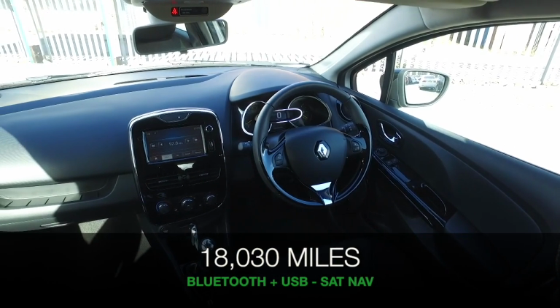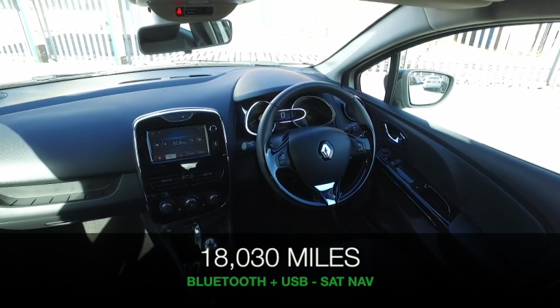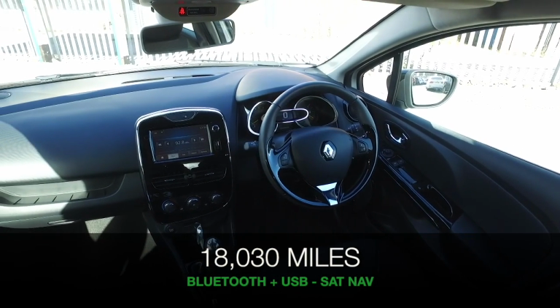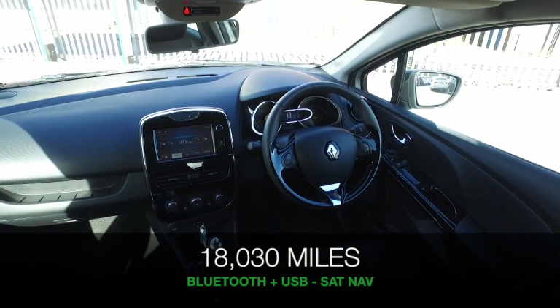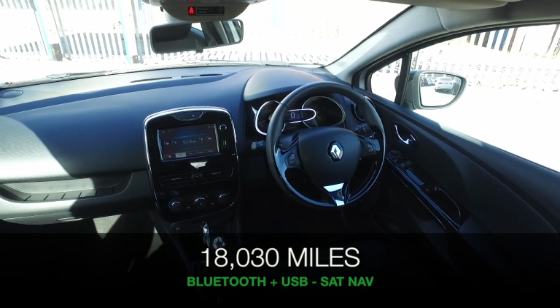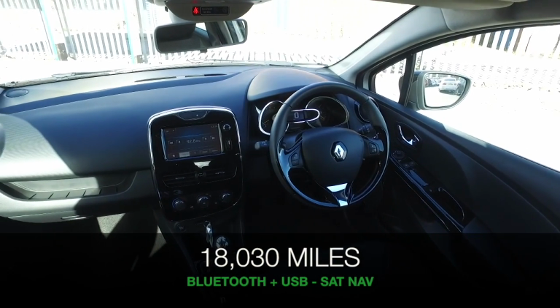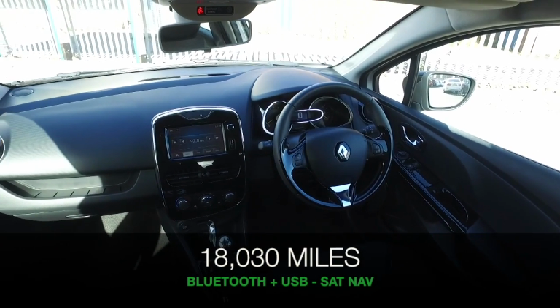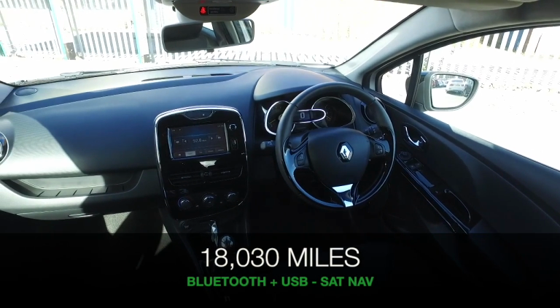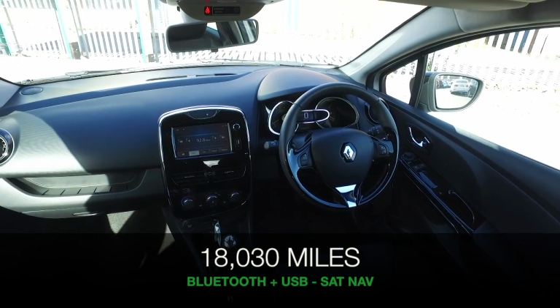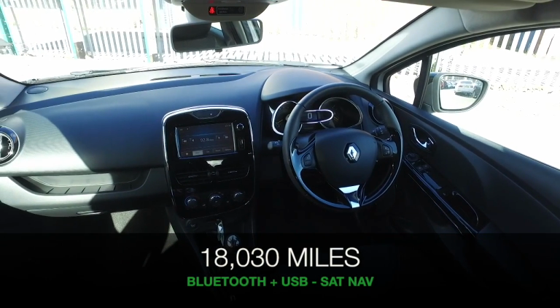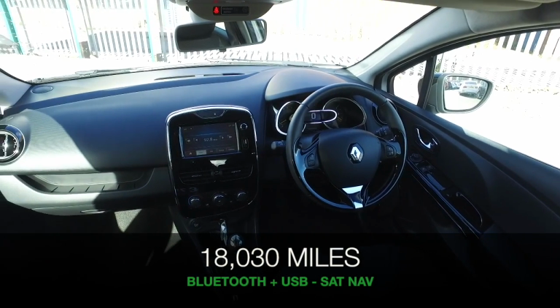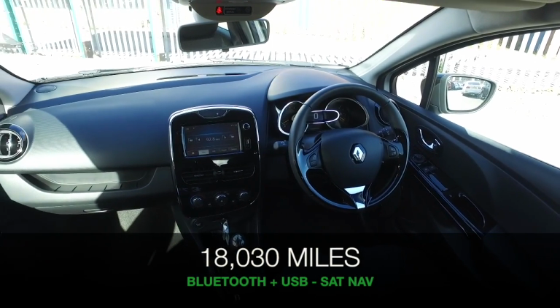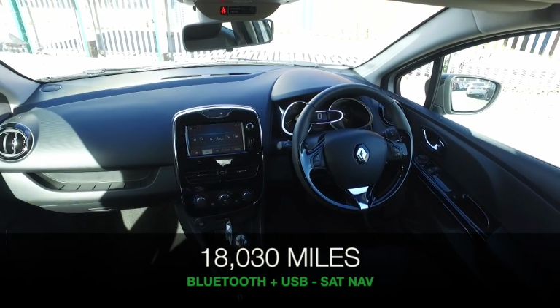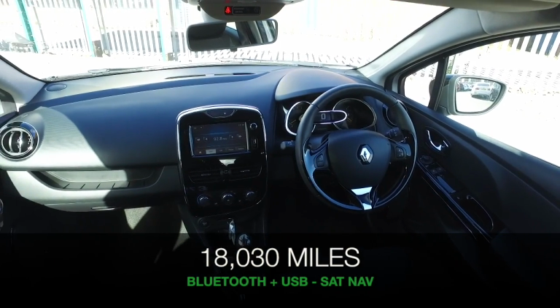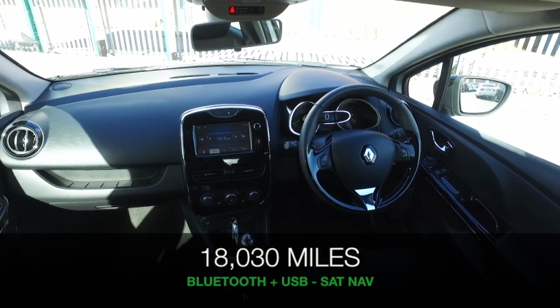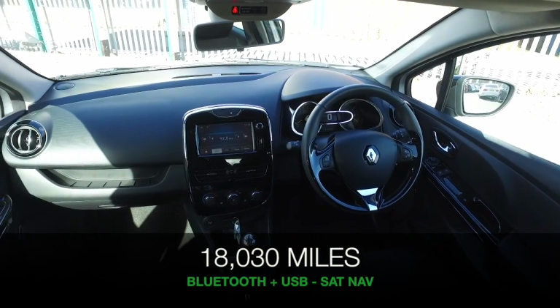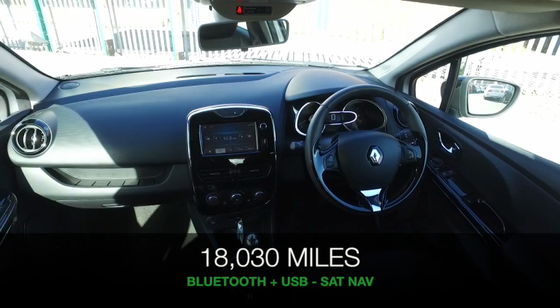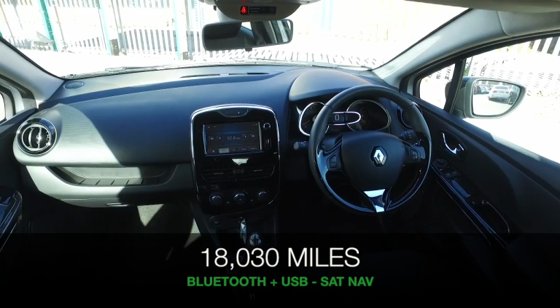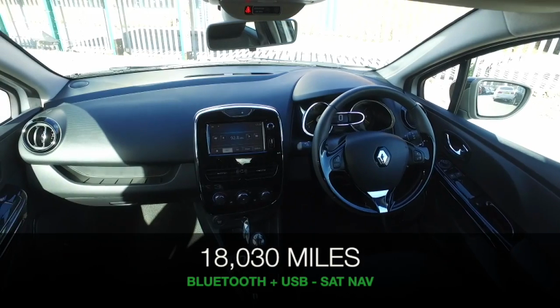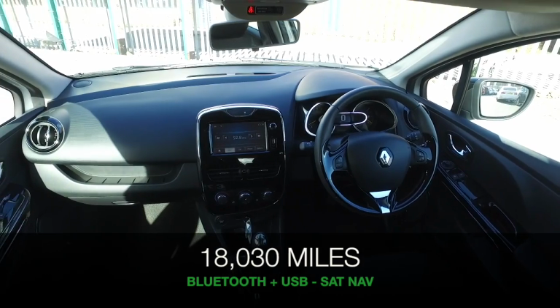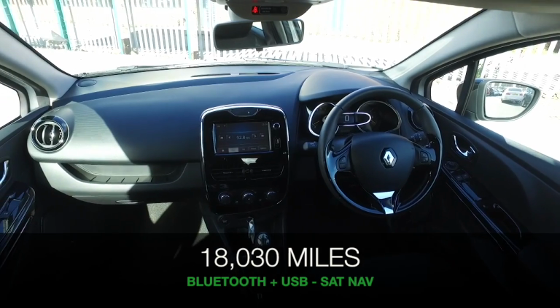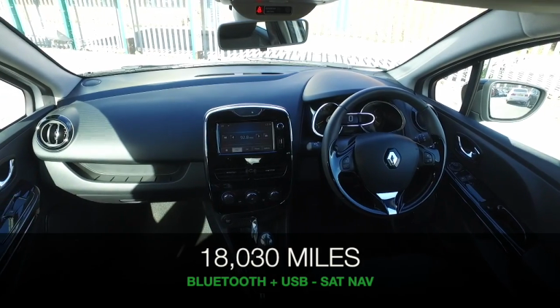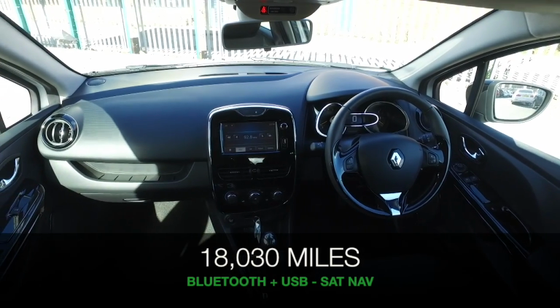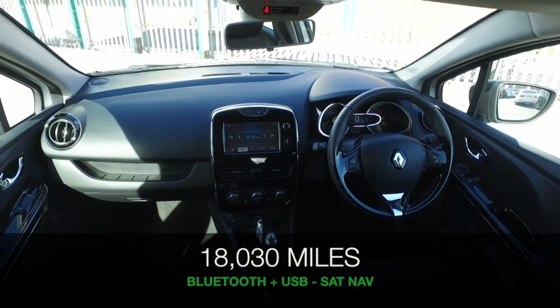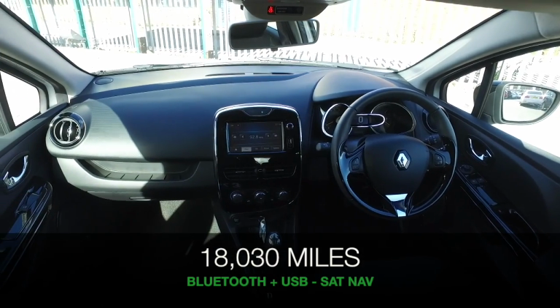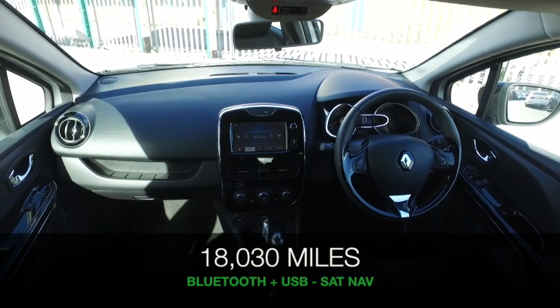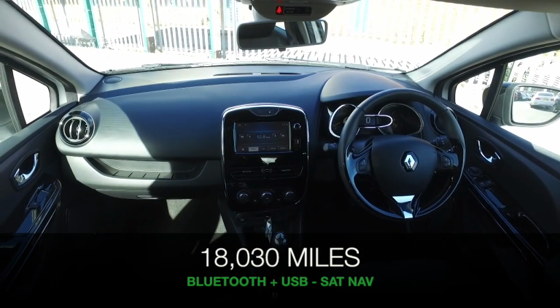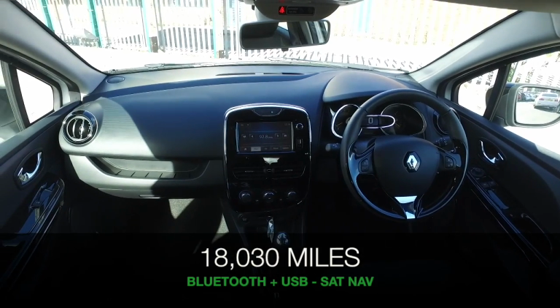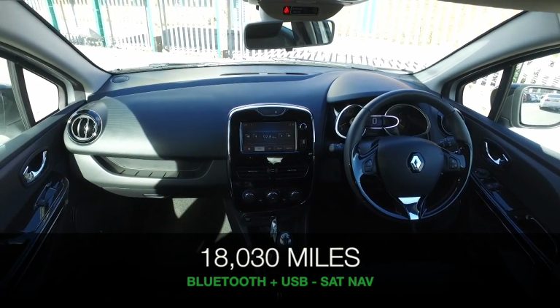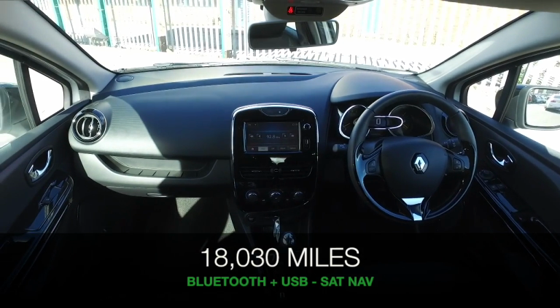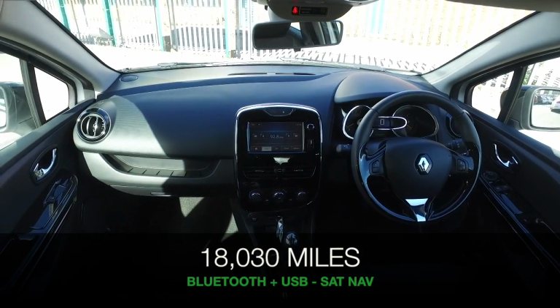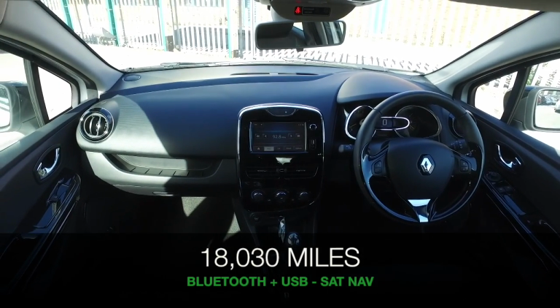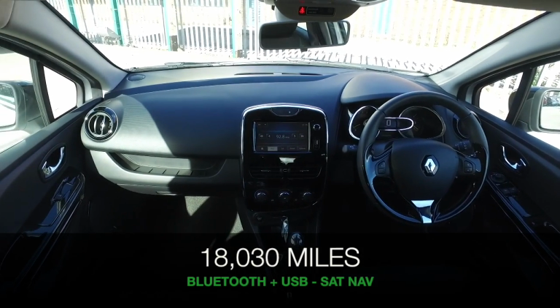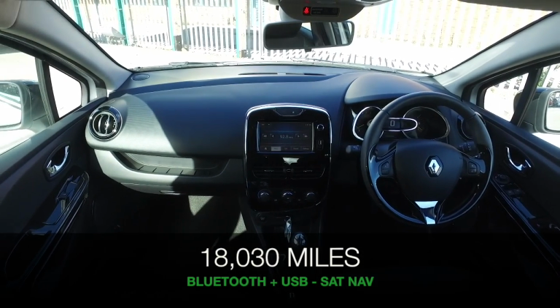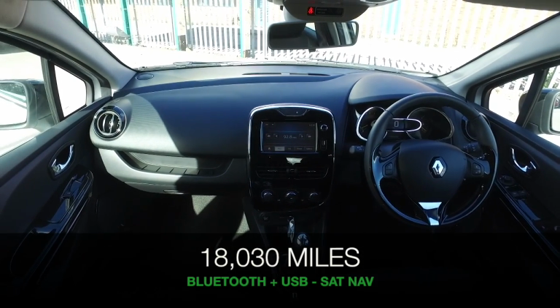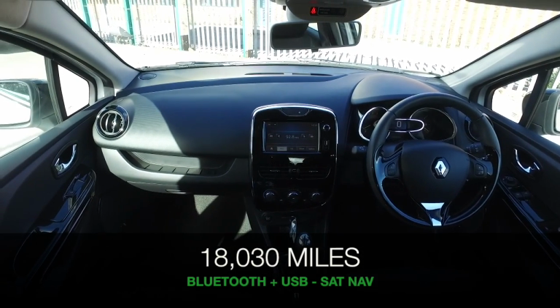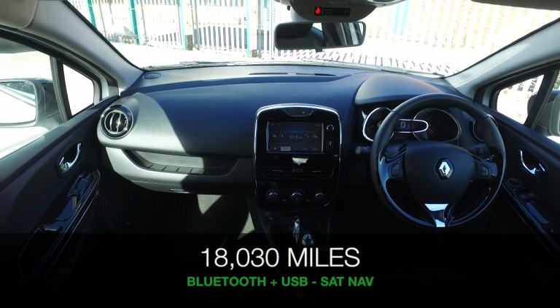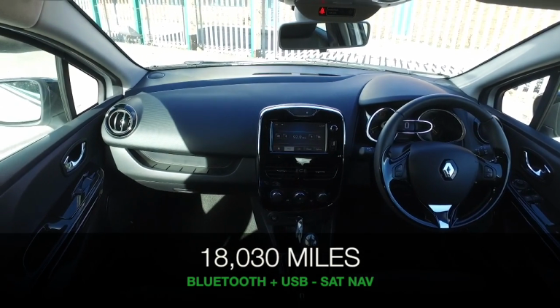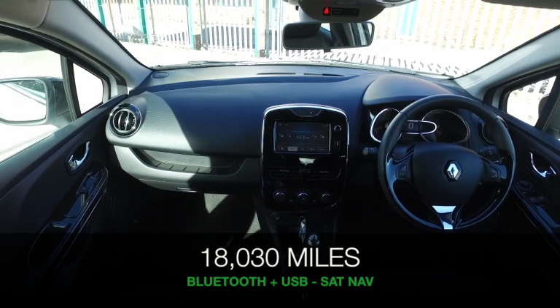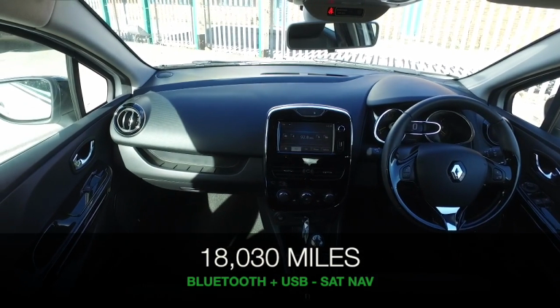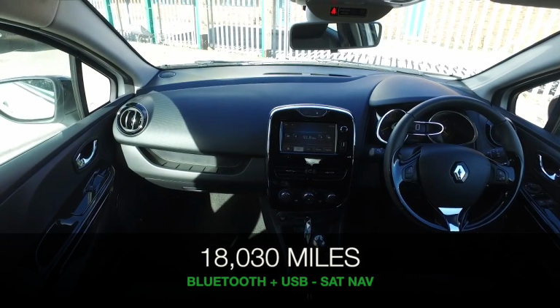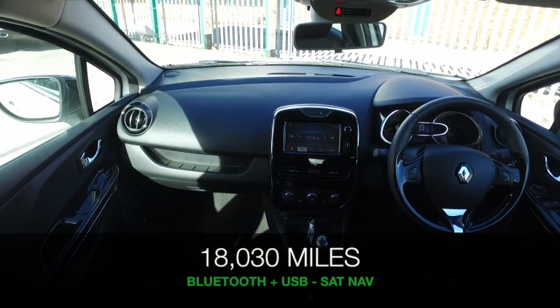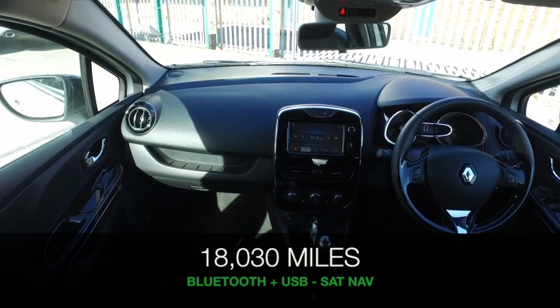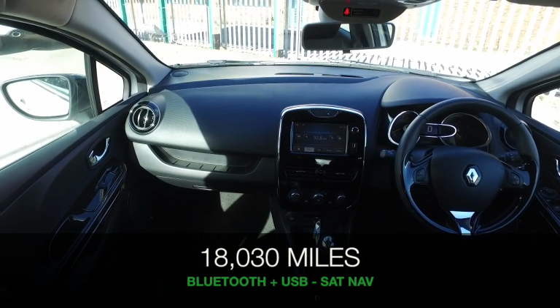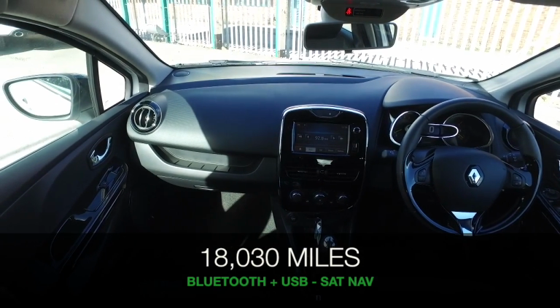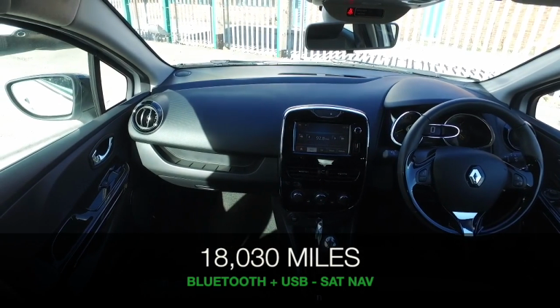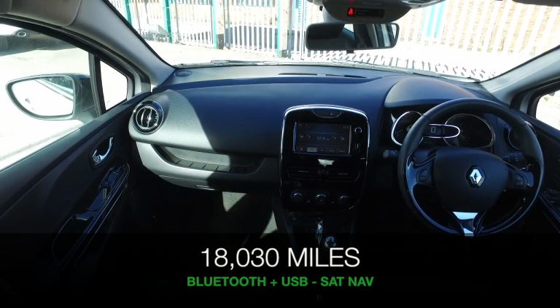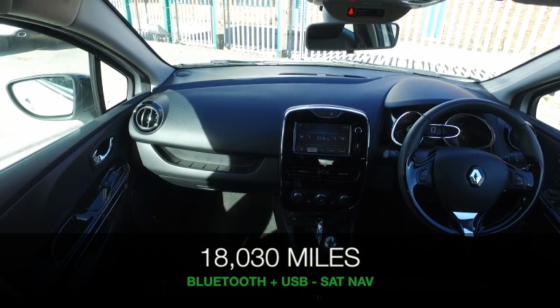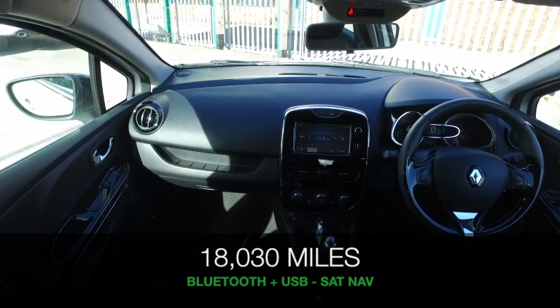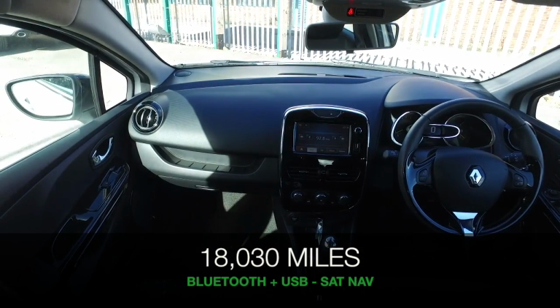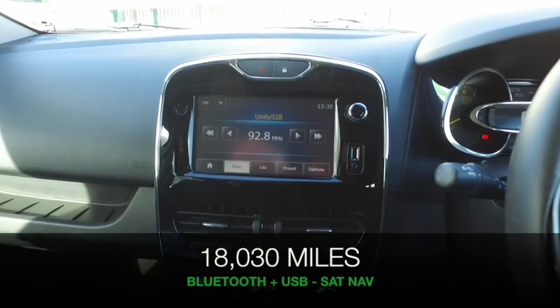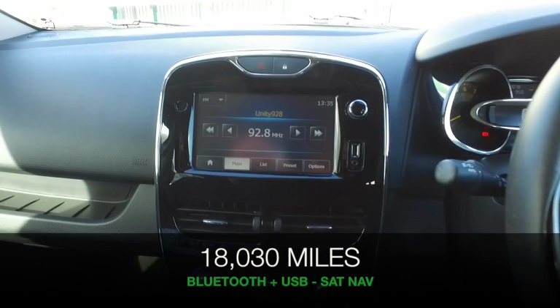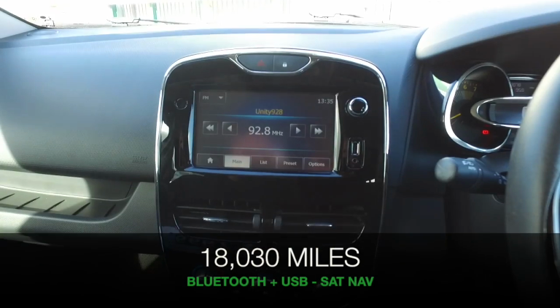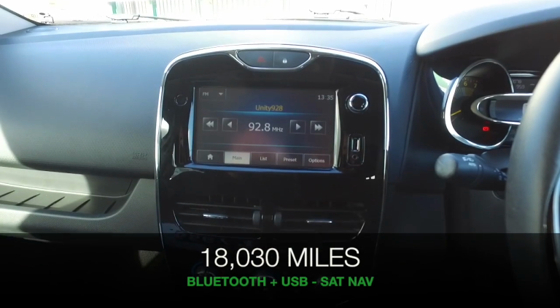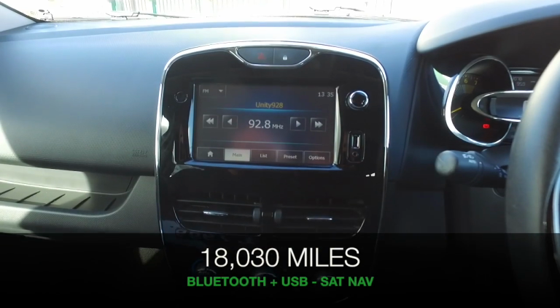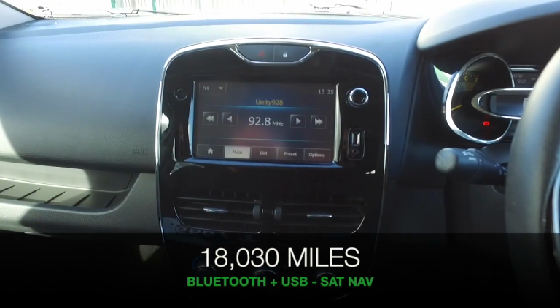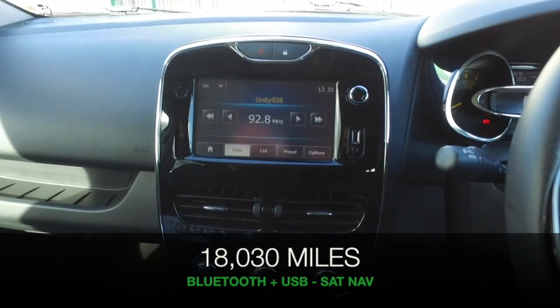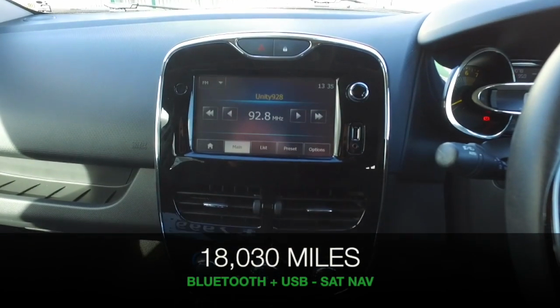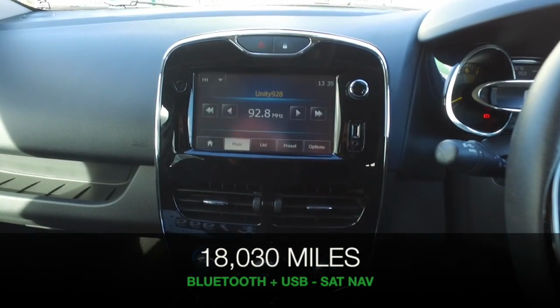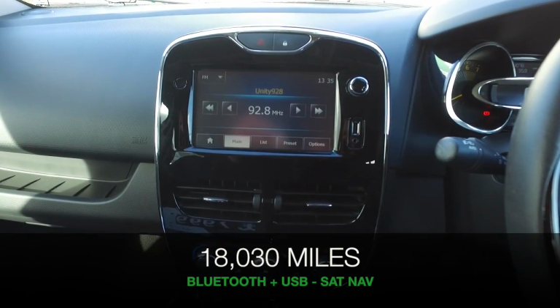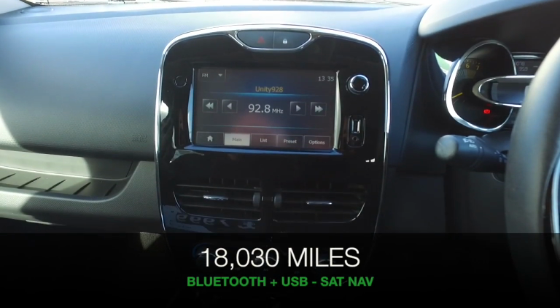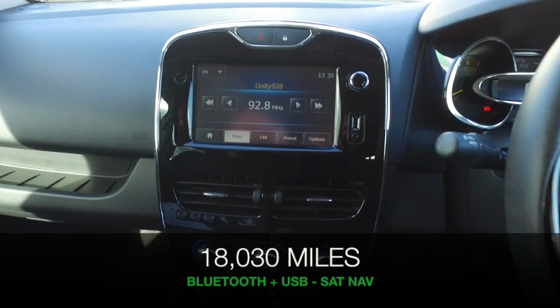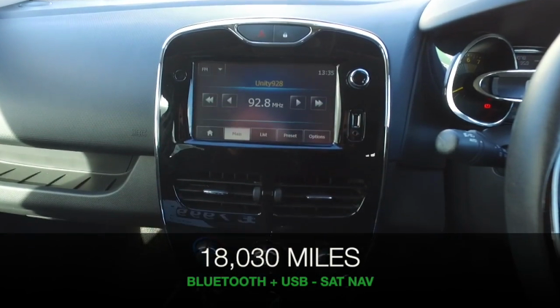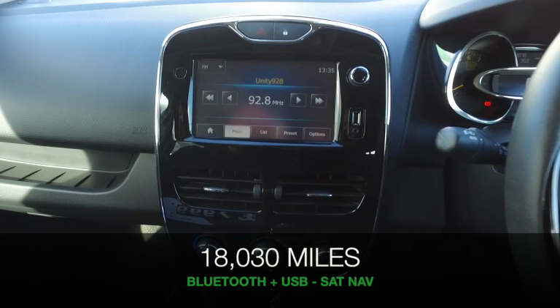This has a lot to keep you happy, like a very comfortable cloth interior, Bluetooth and sat-nav.